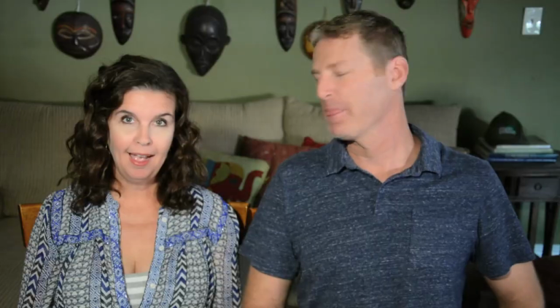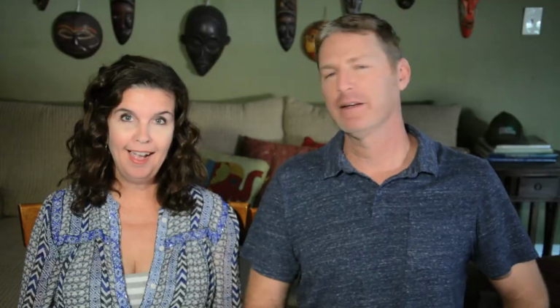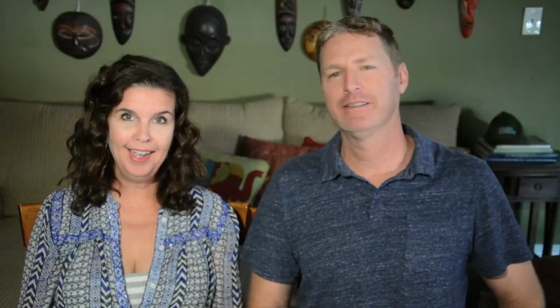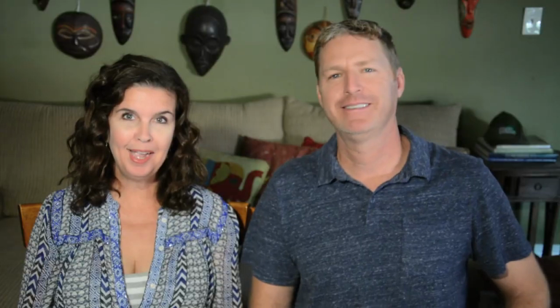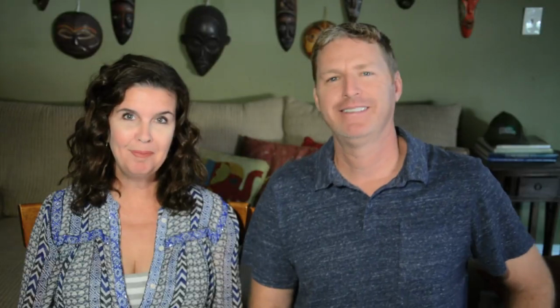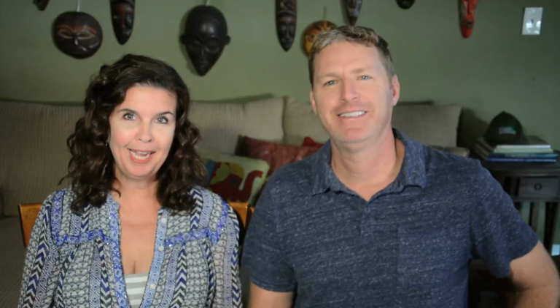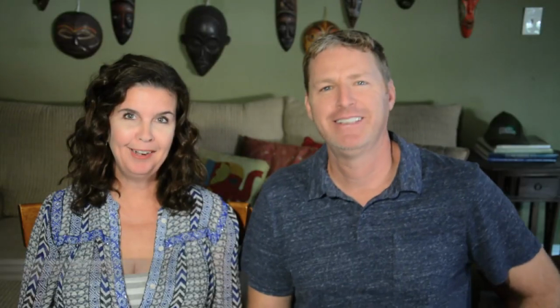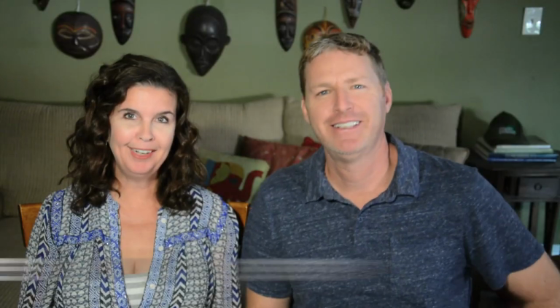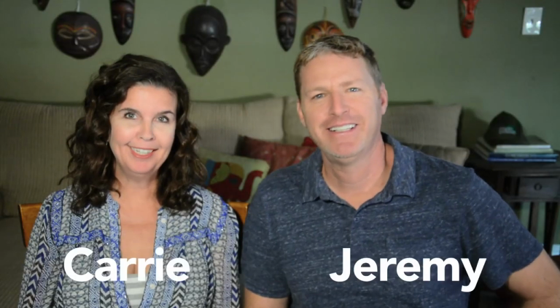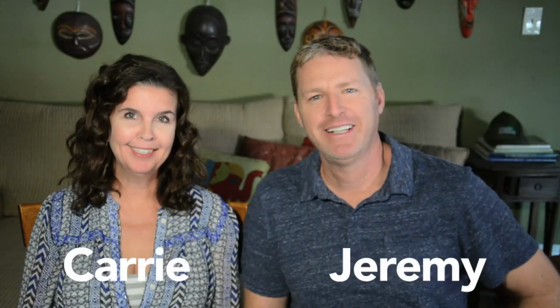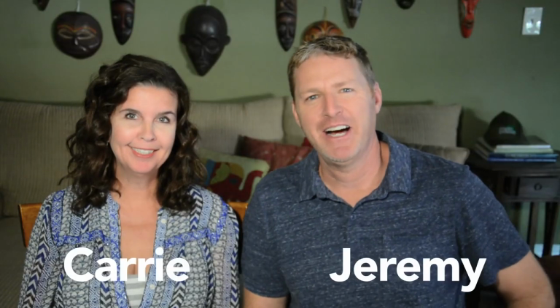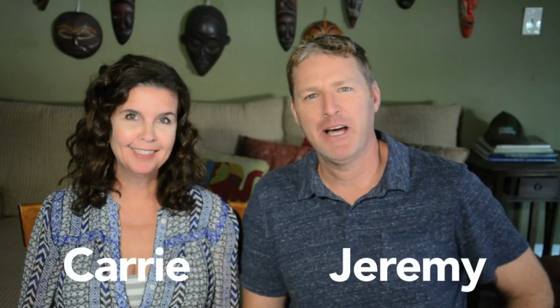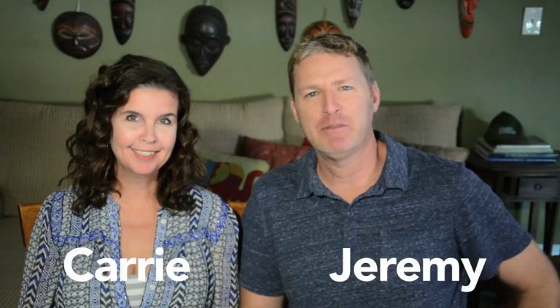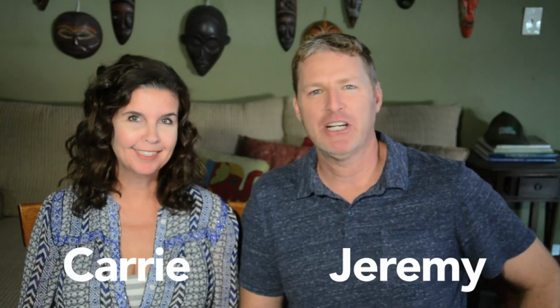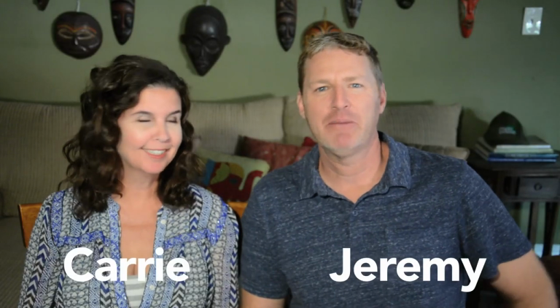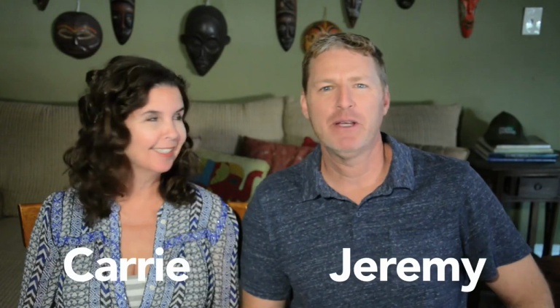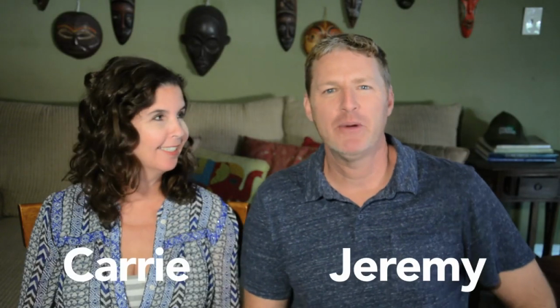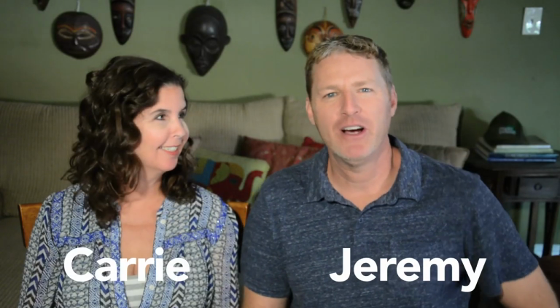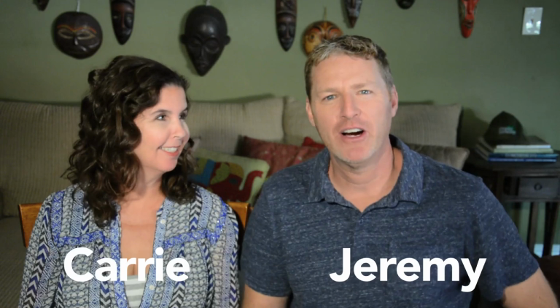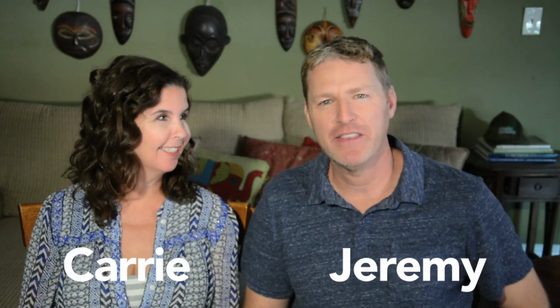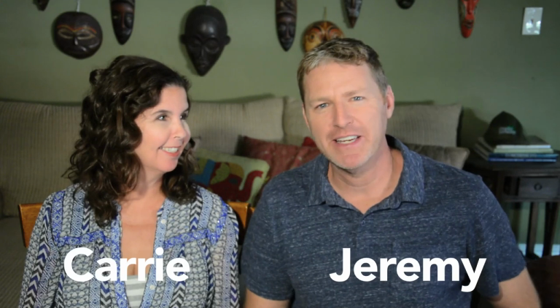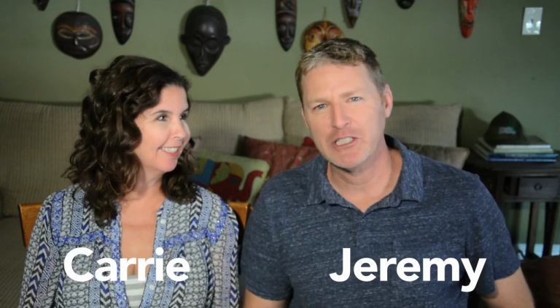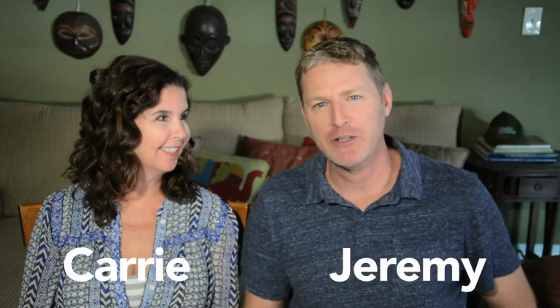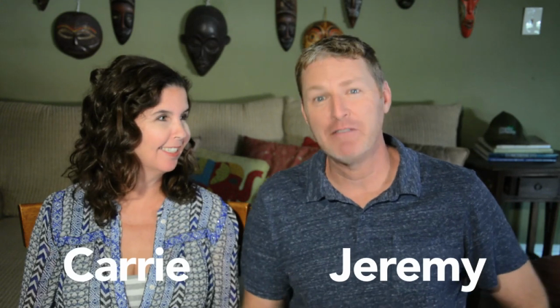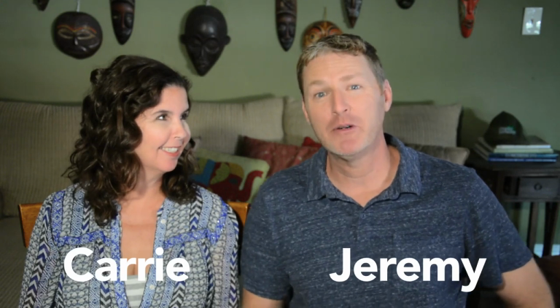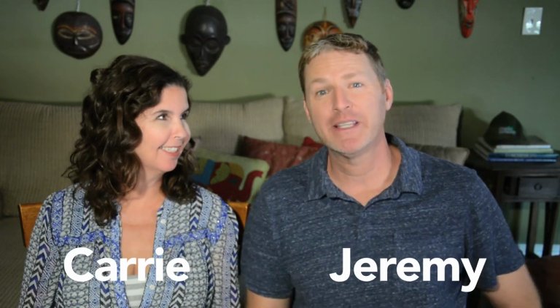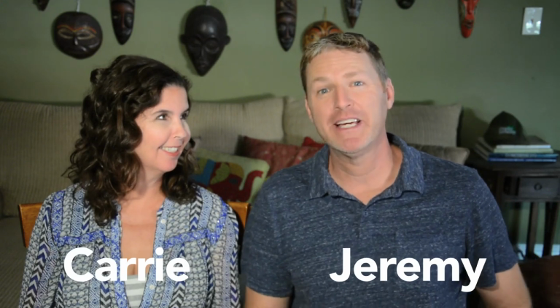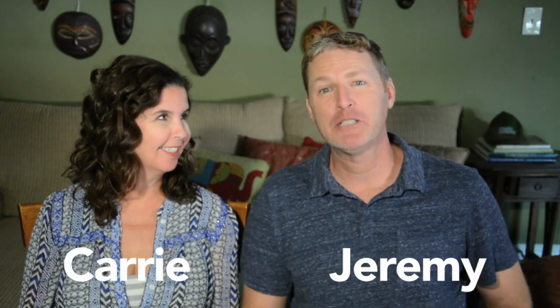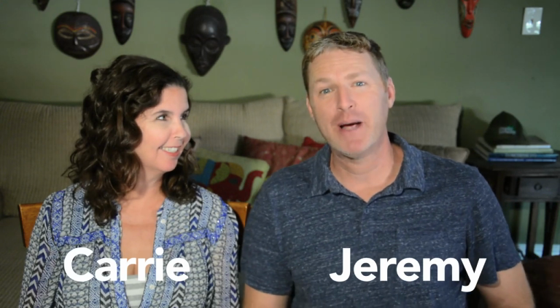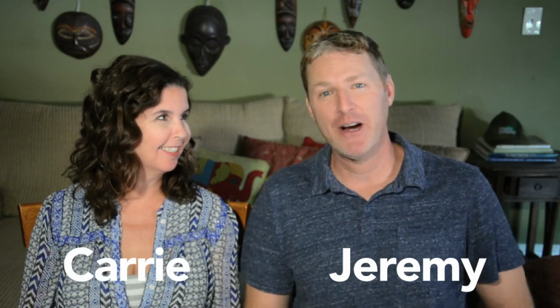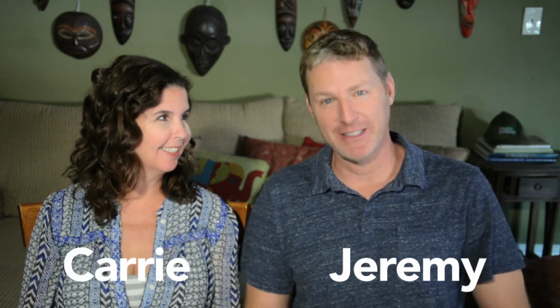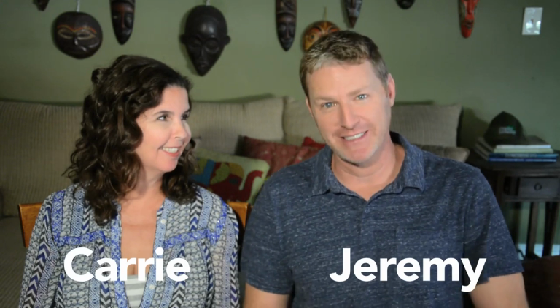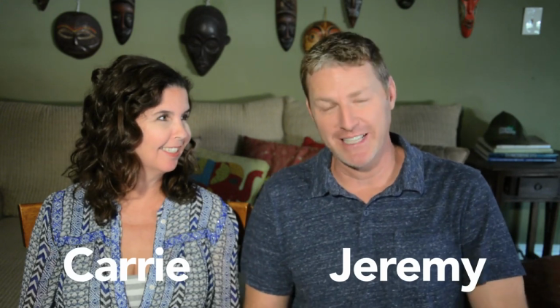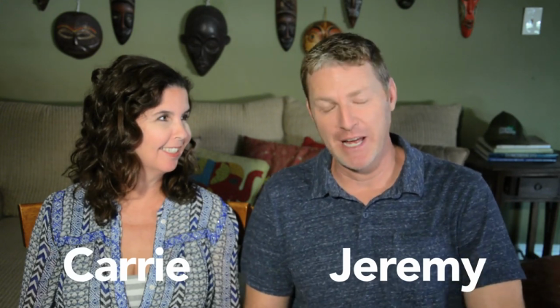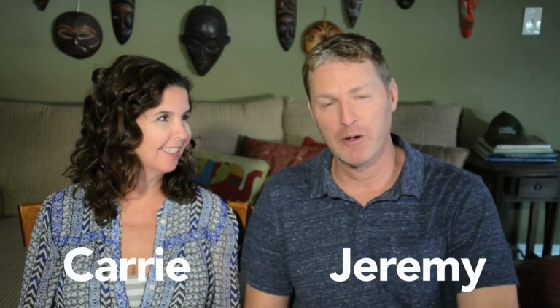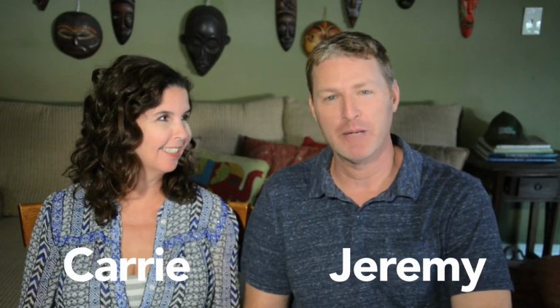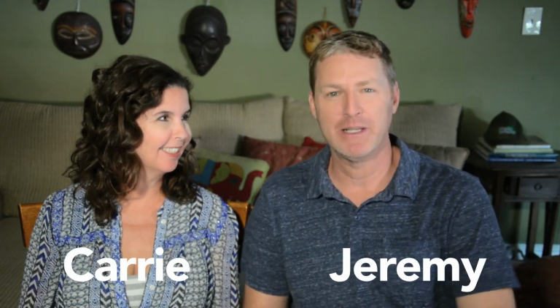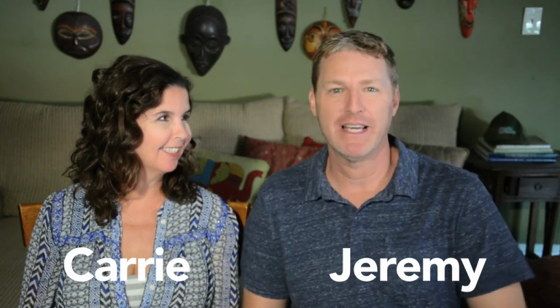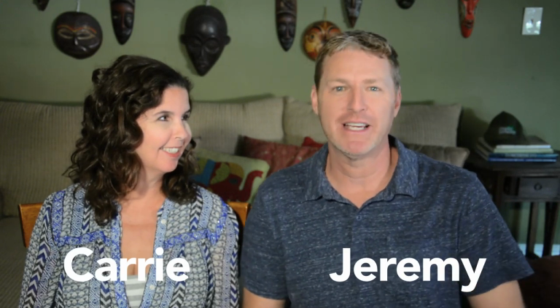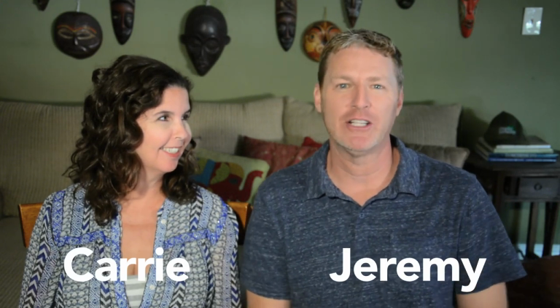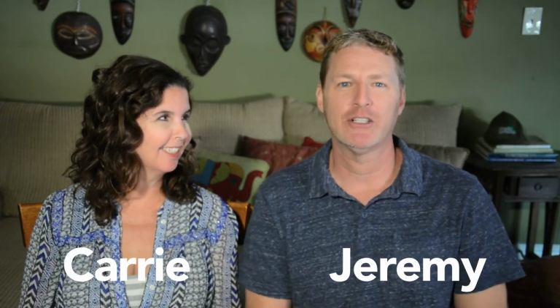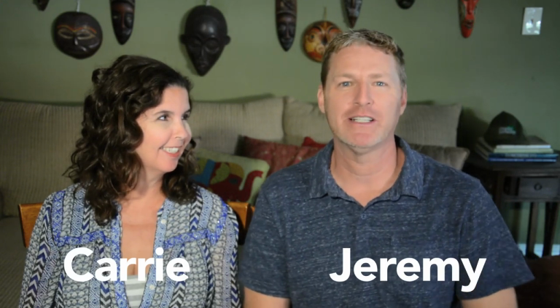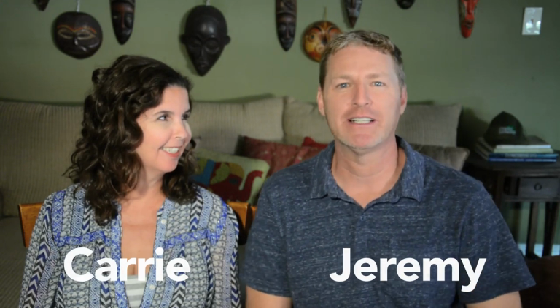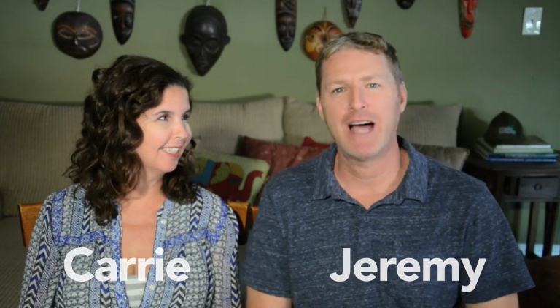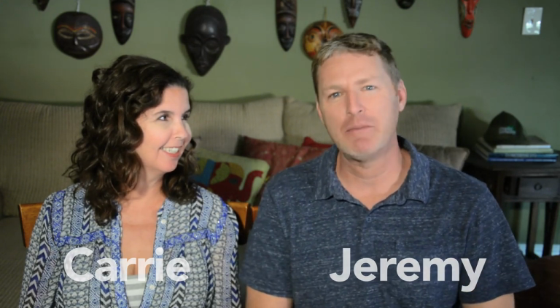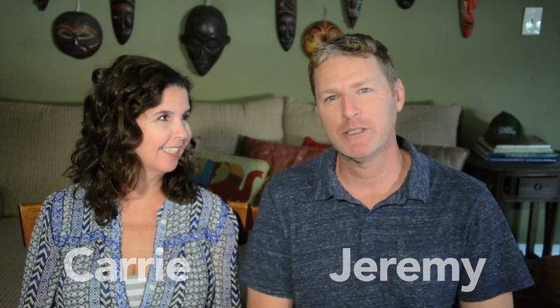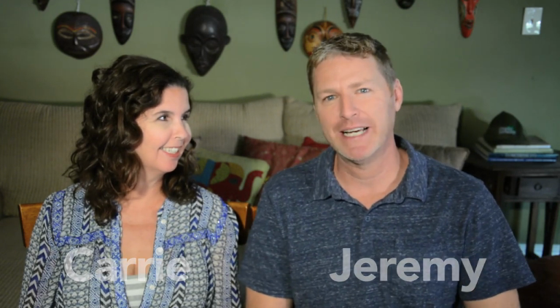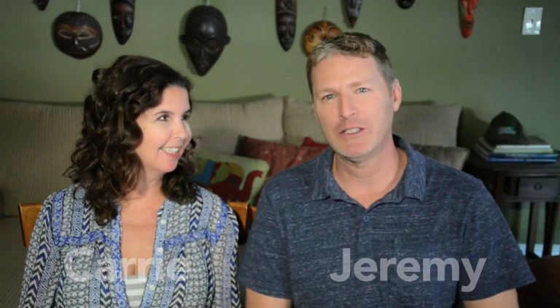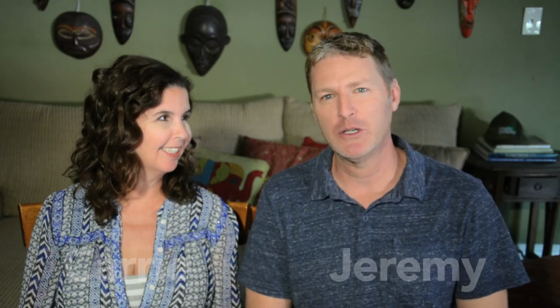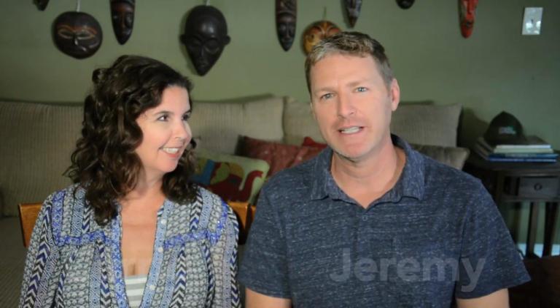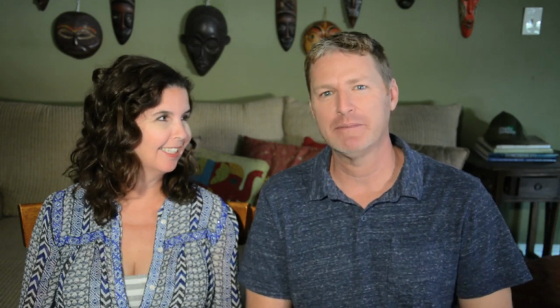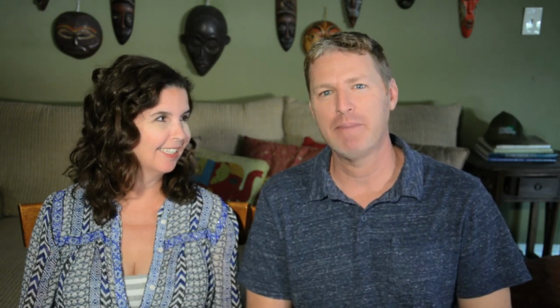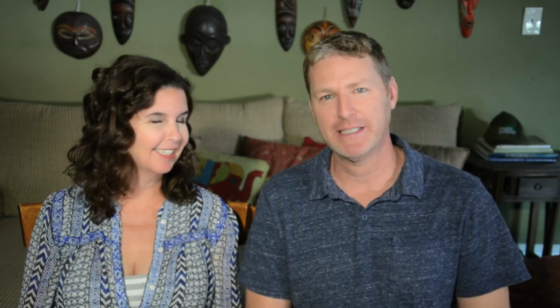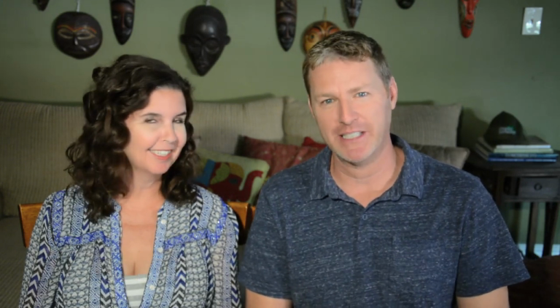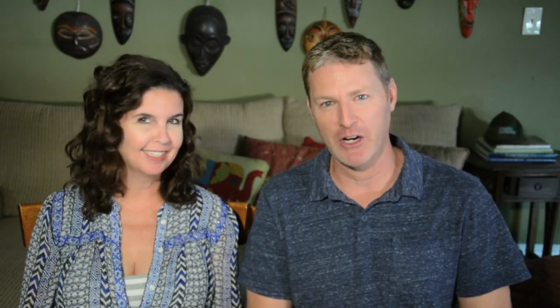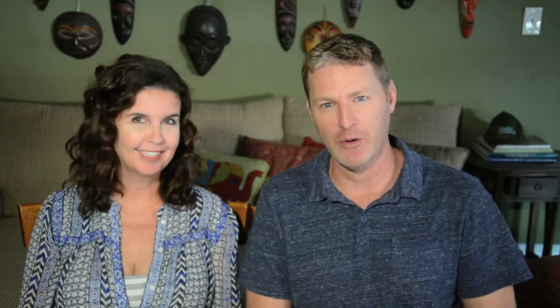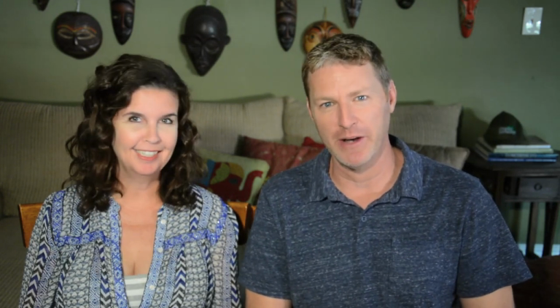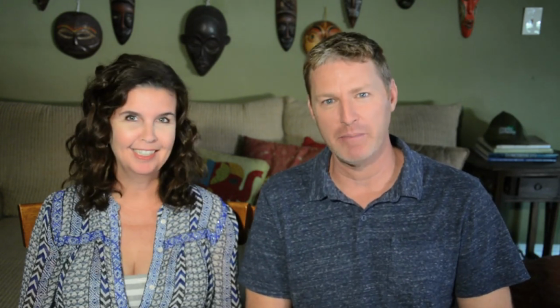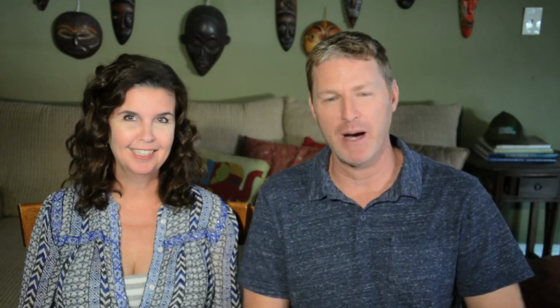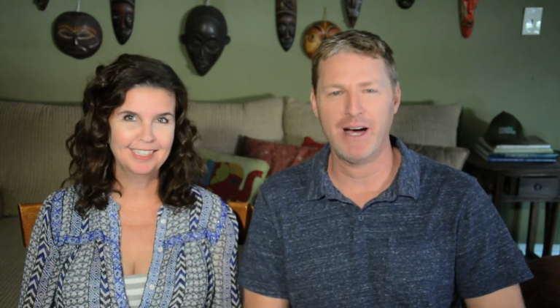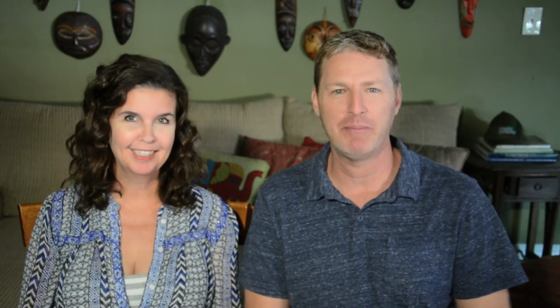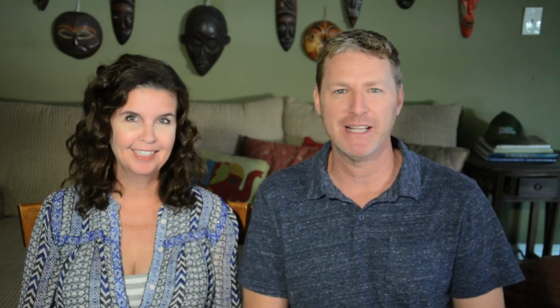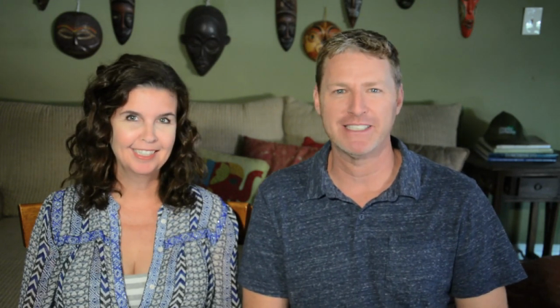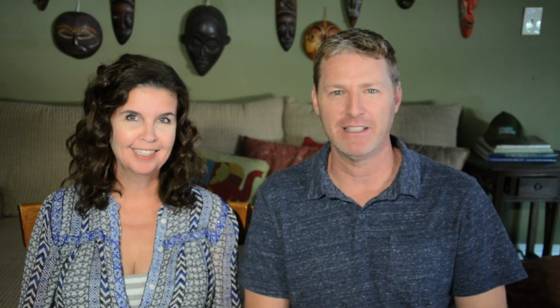Hi, I'm Carrie. I'm Jeremy. We are the Travel with Kids parents. Today we're going to be taking a look at Cabo San Lucas, Mexico on the Baja Peninsula.